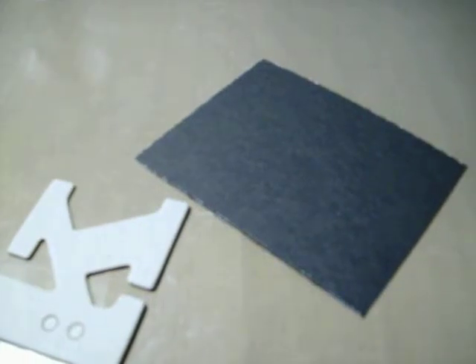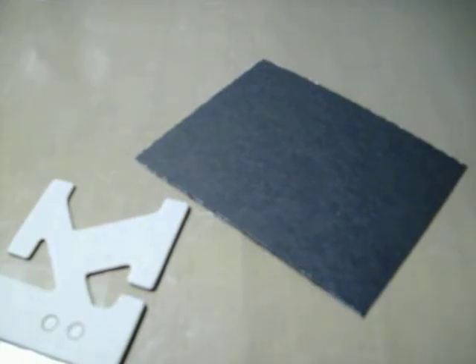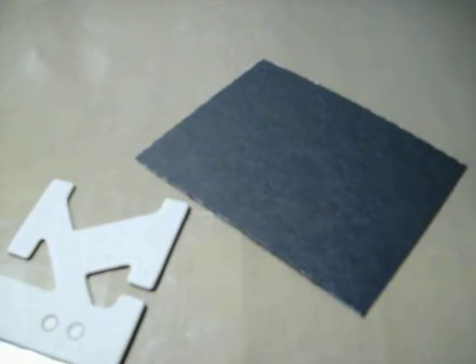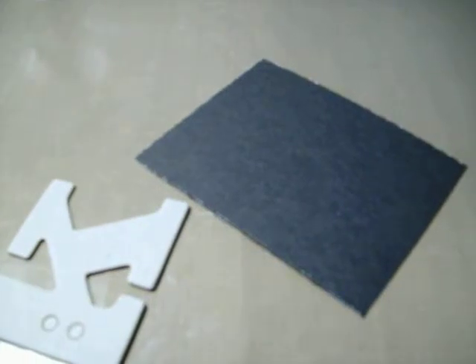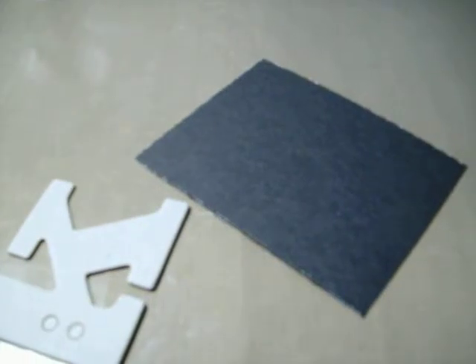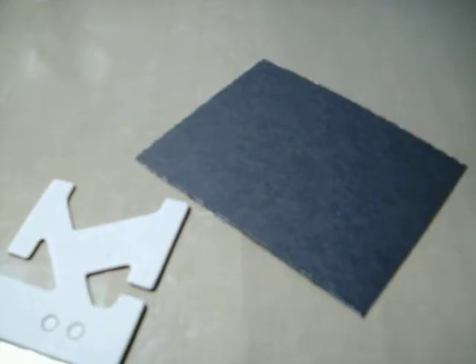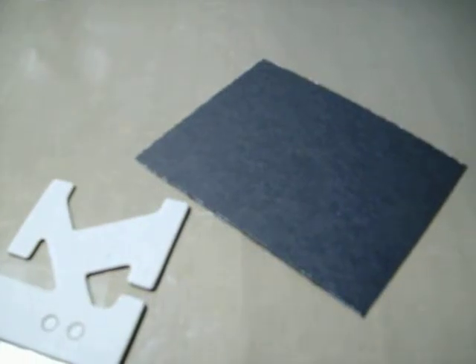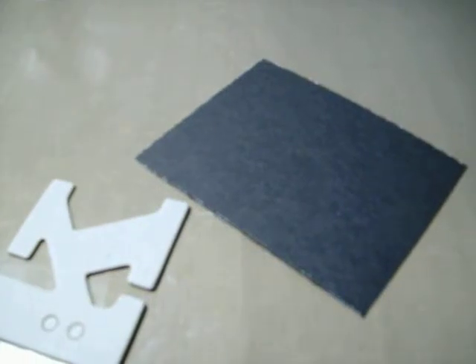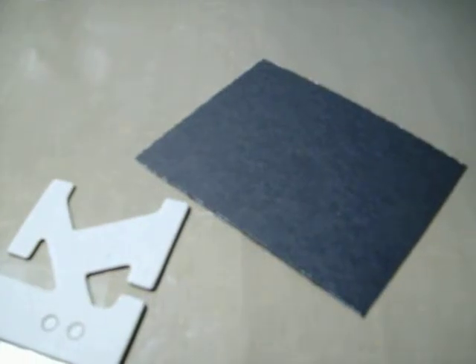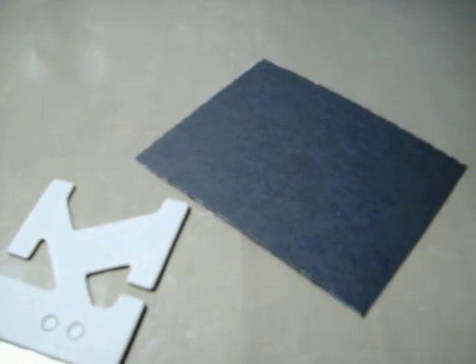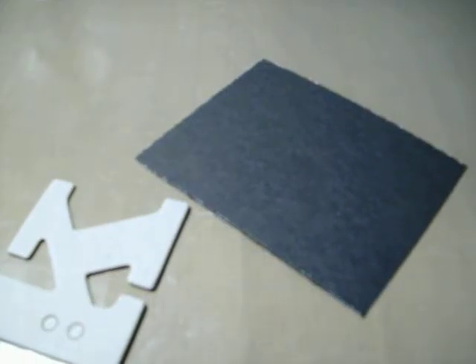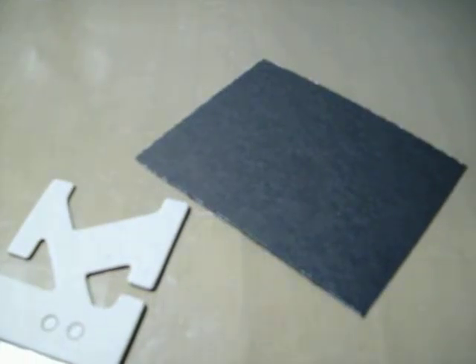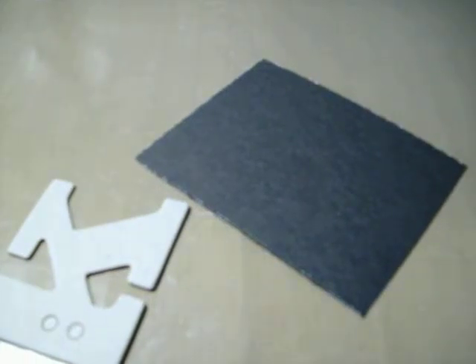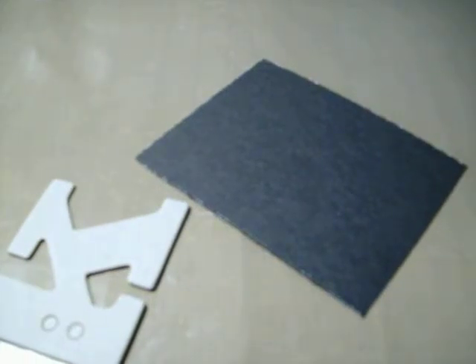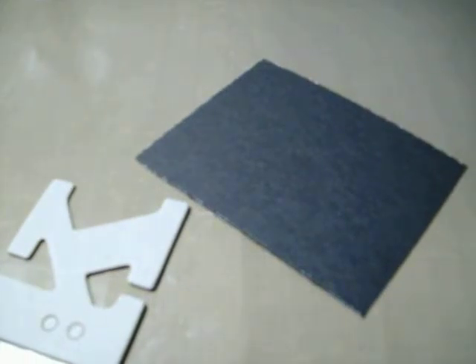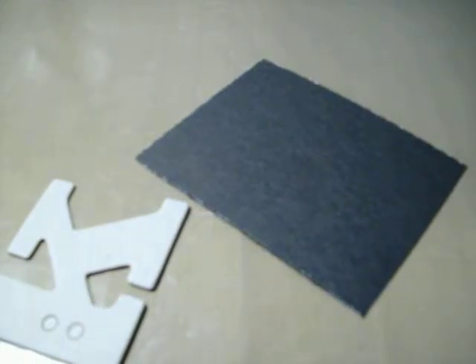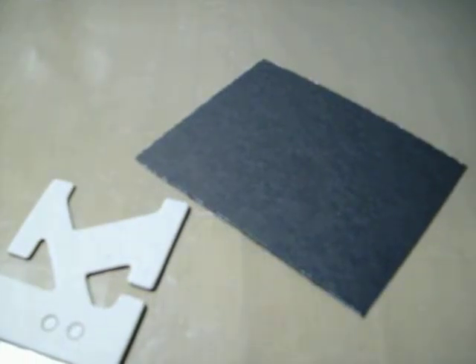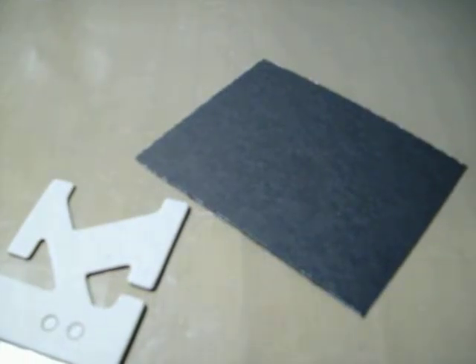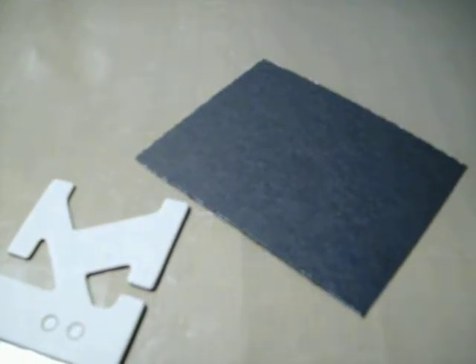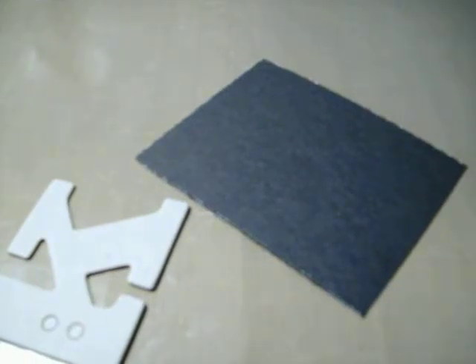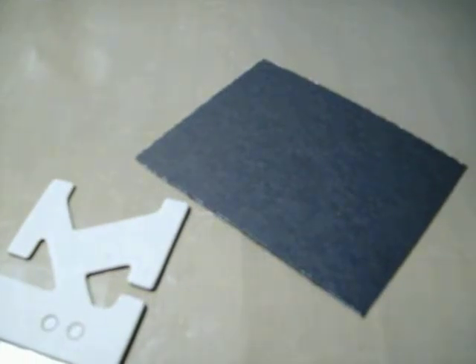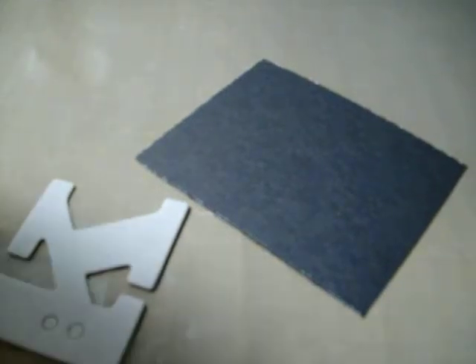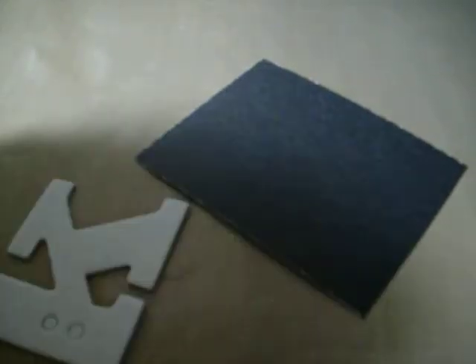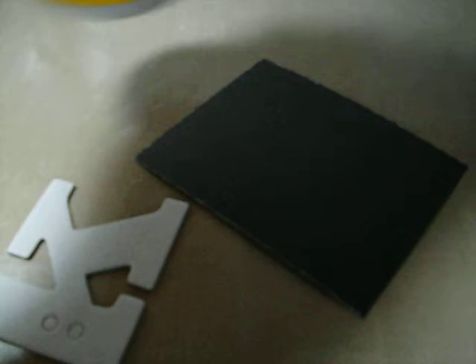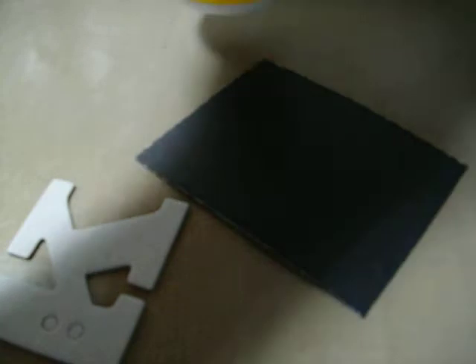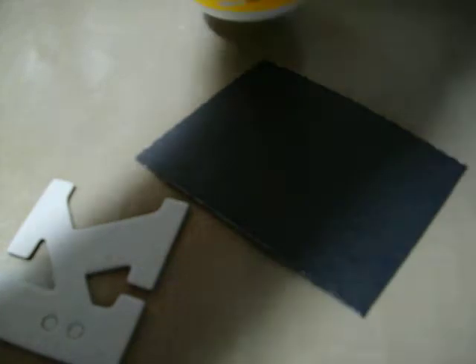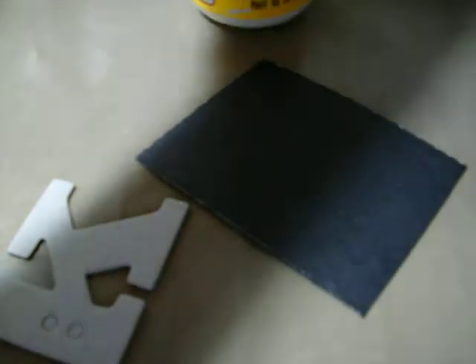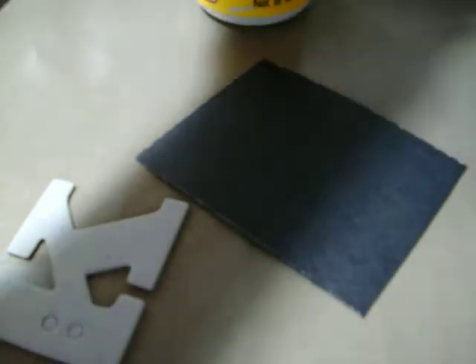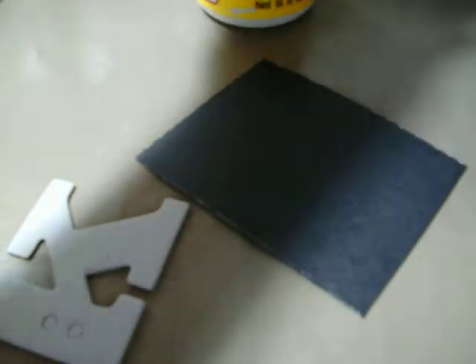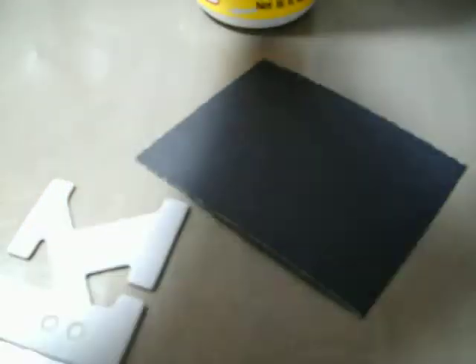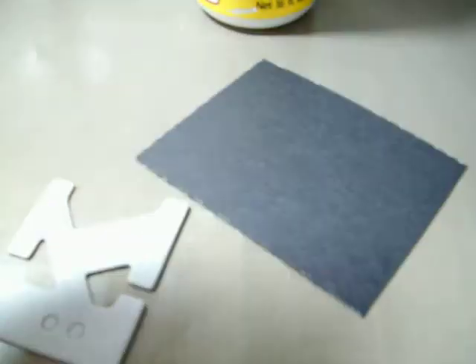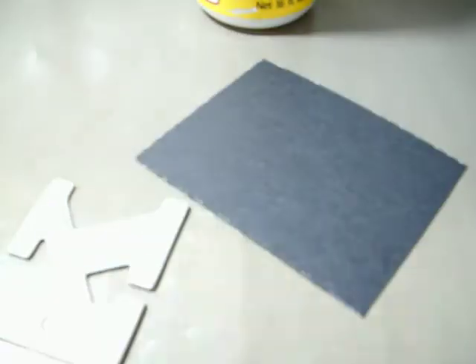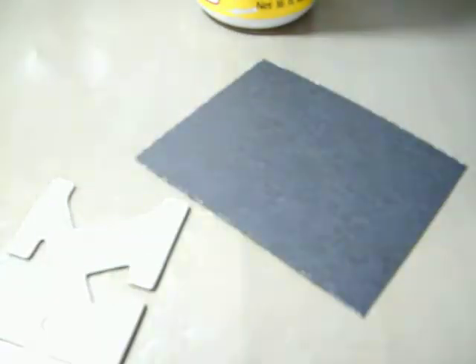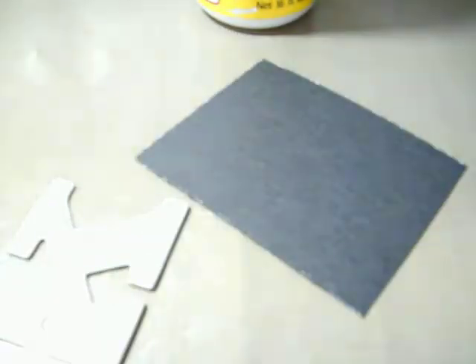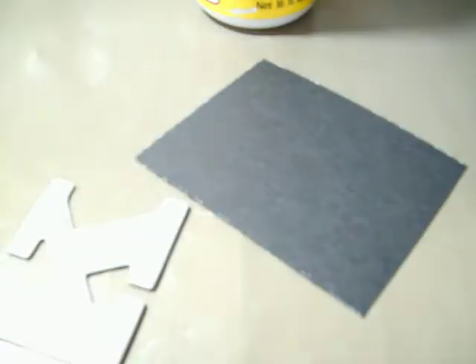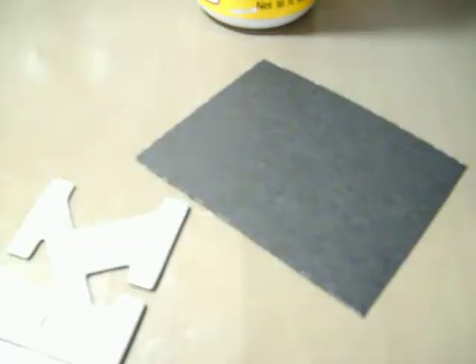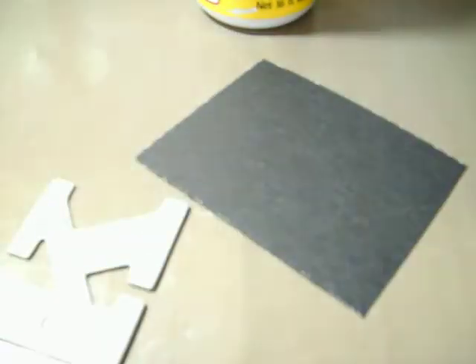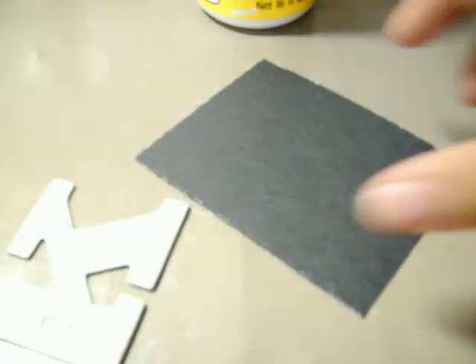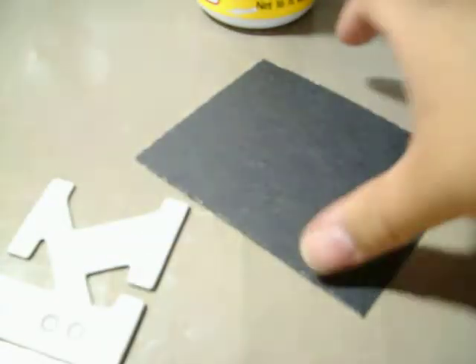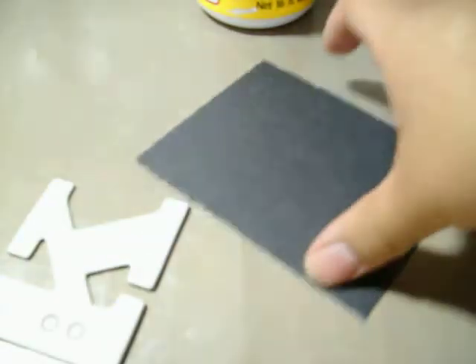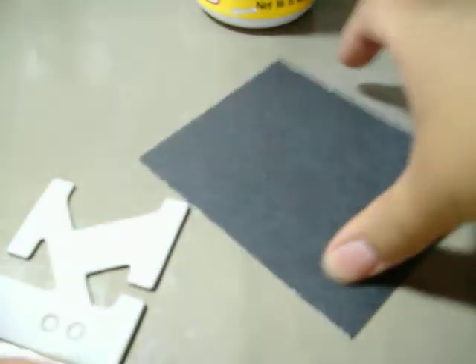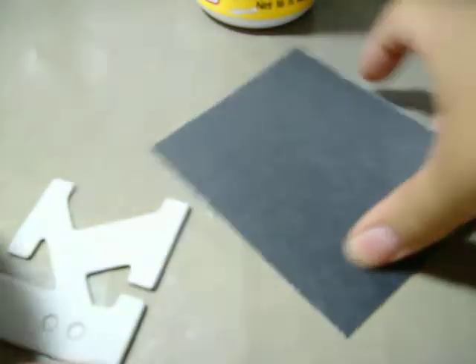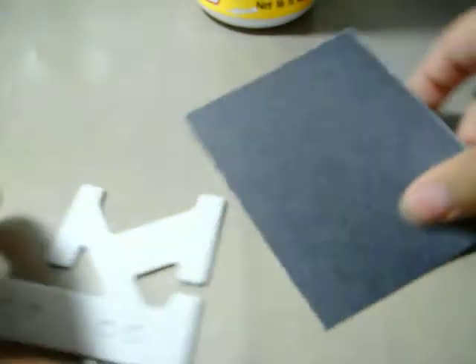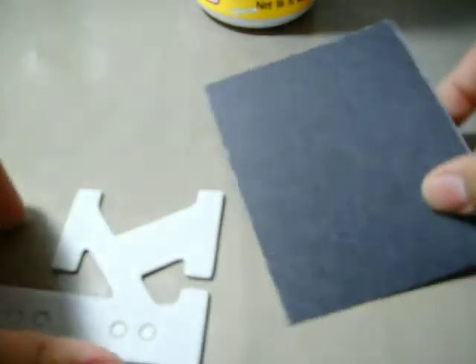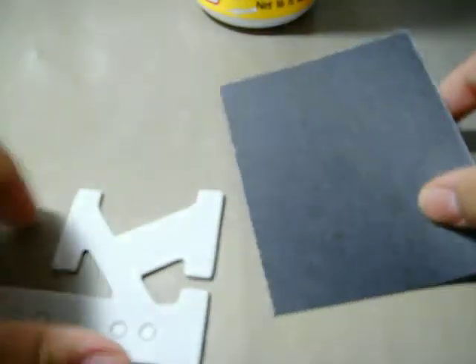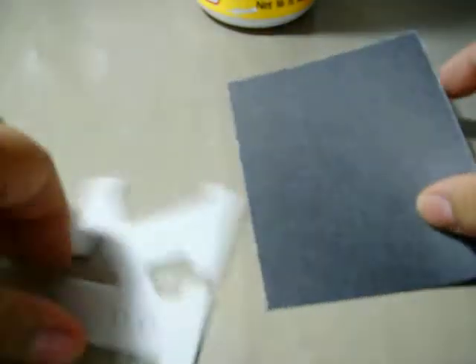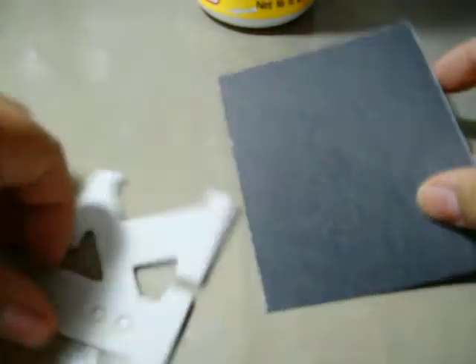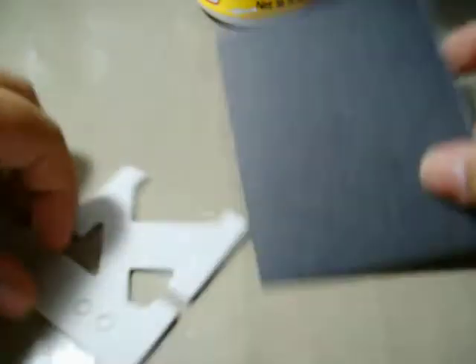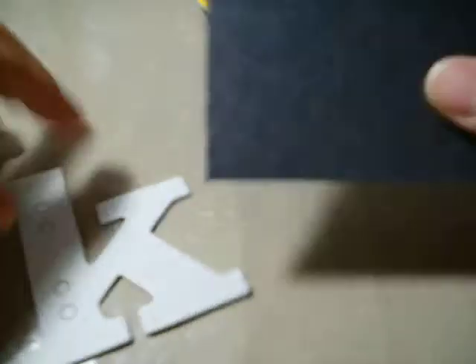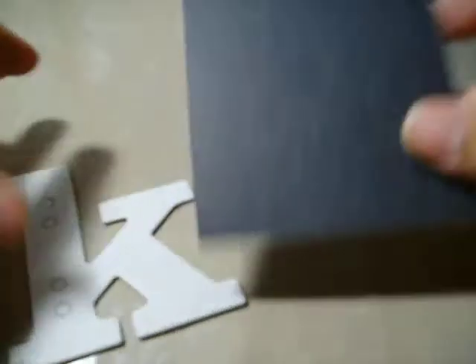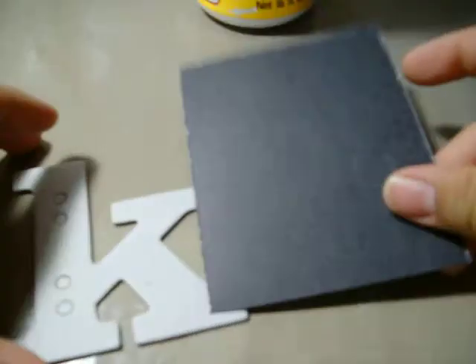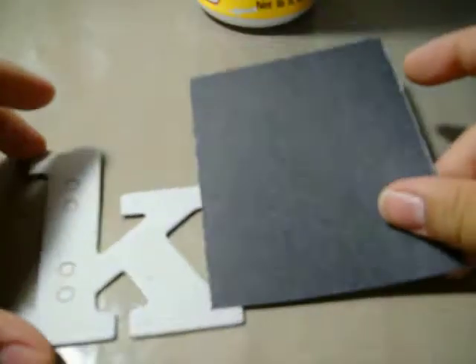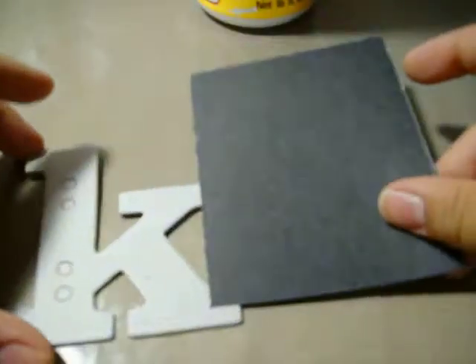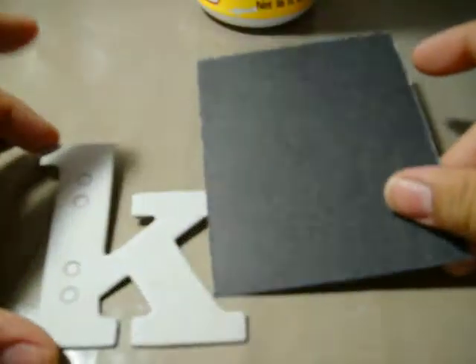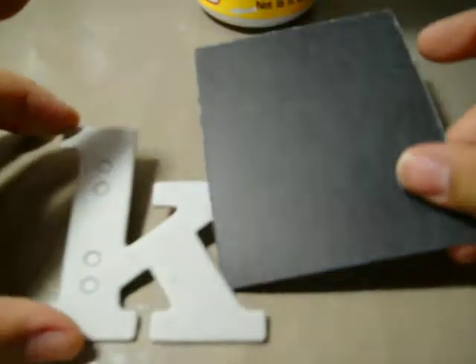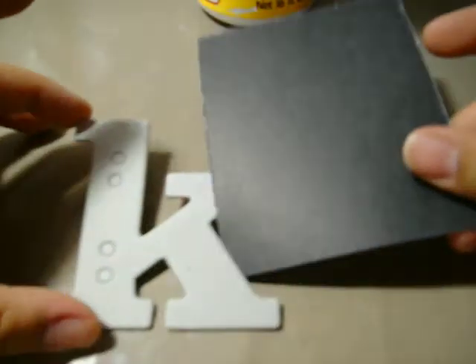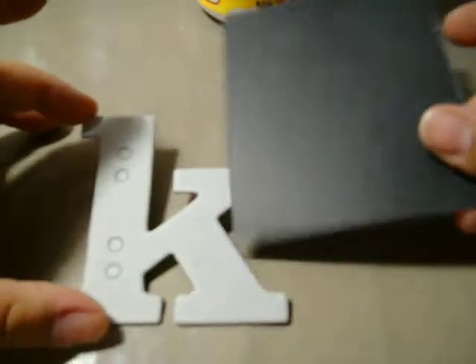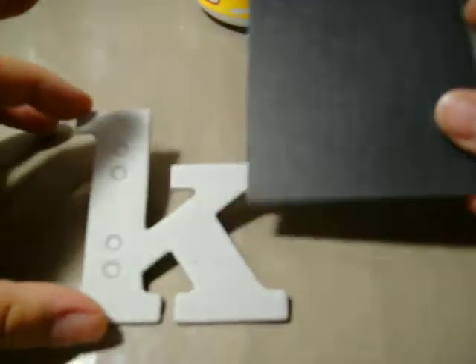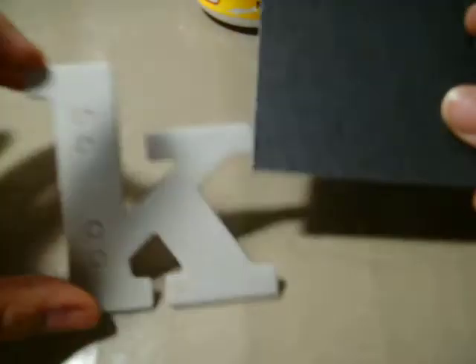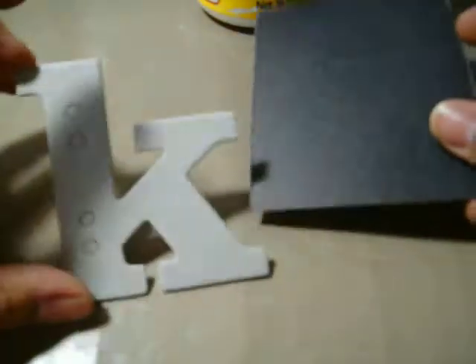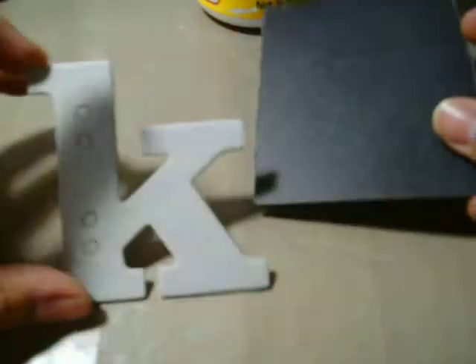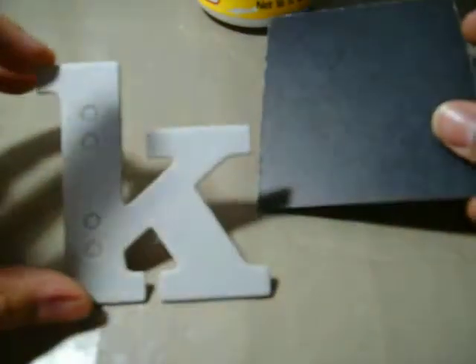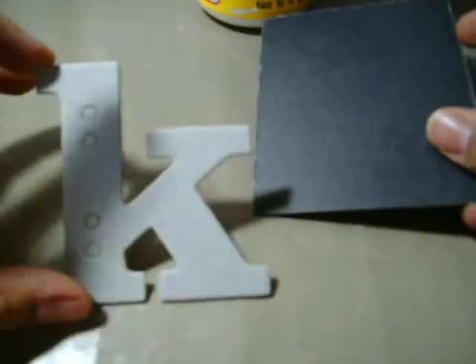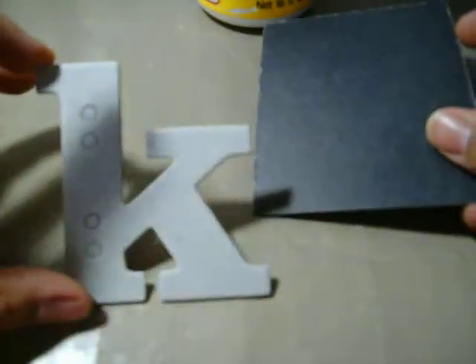Hey ladies, it's Chris again. Today I'm going to show you how to paper a chipboard letter.